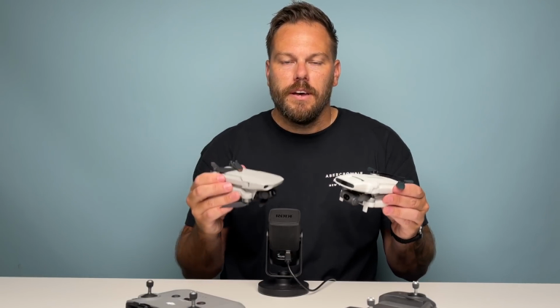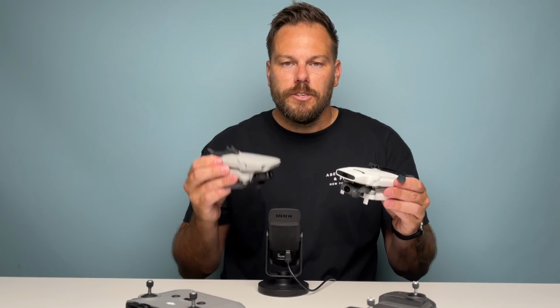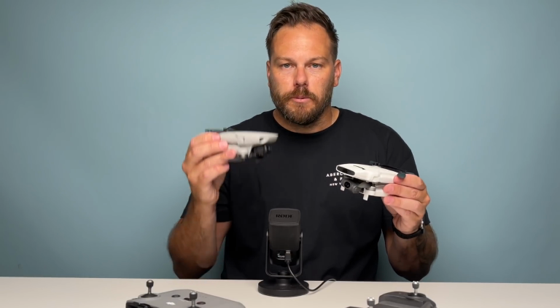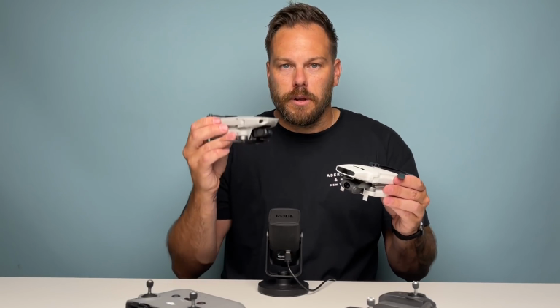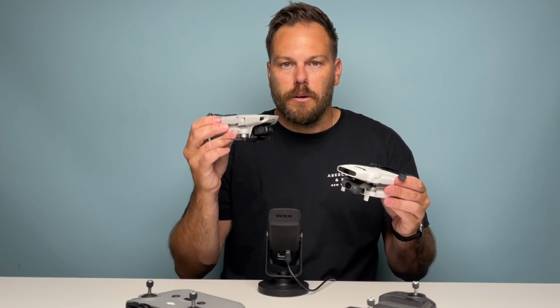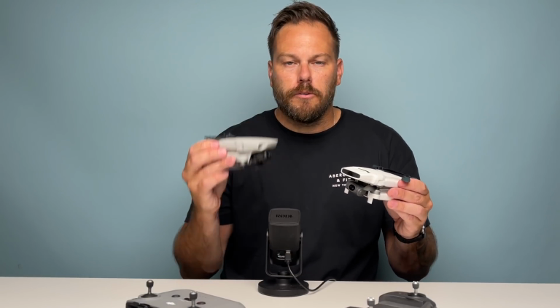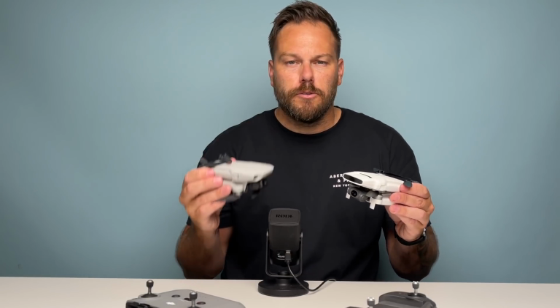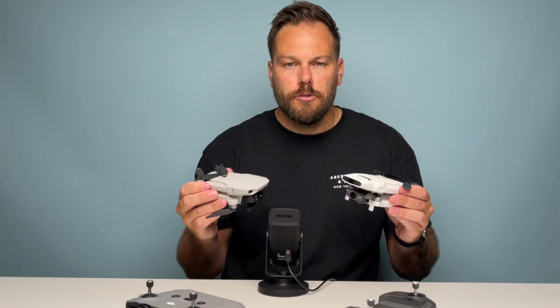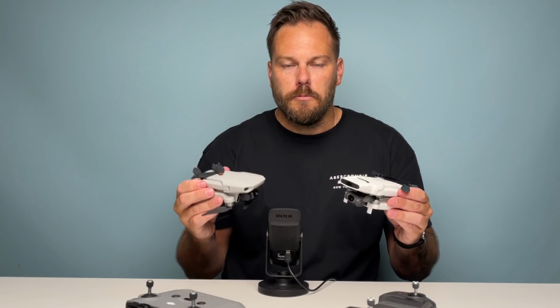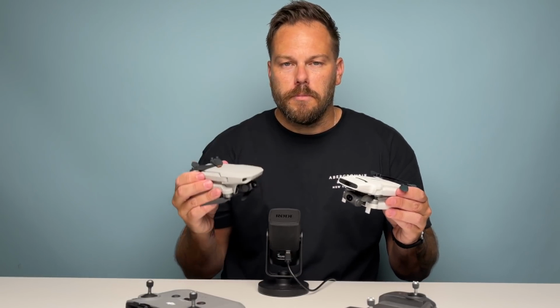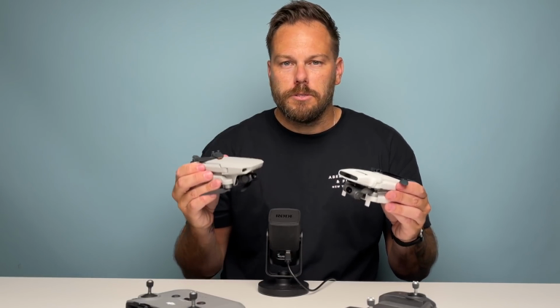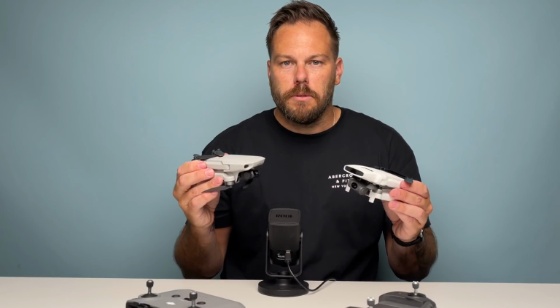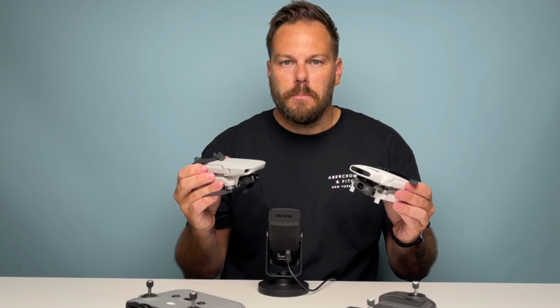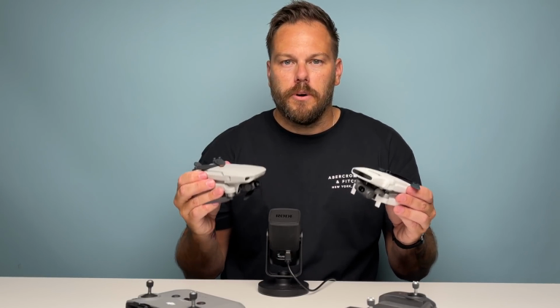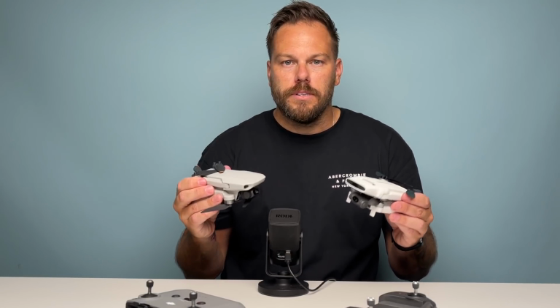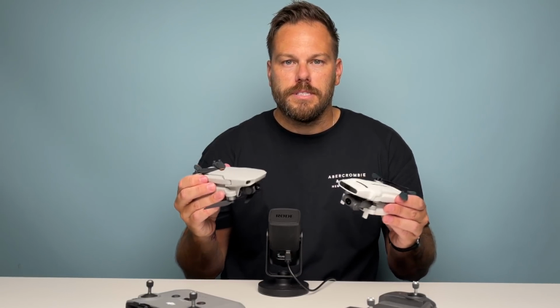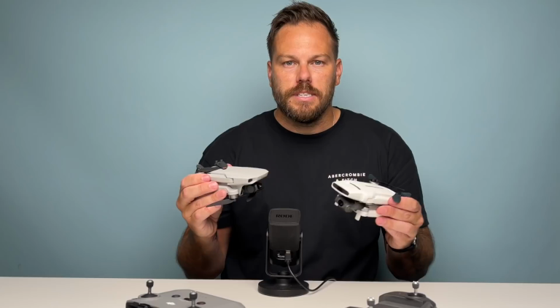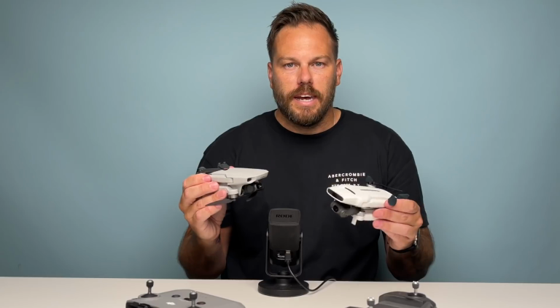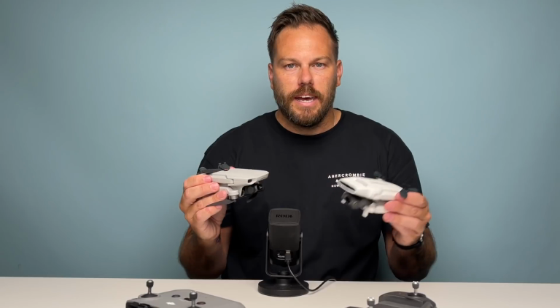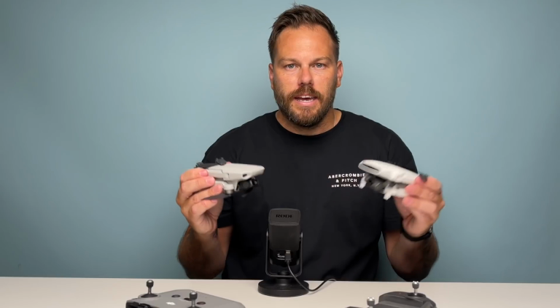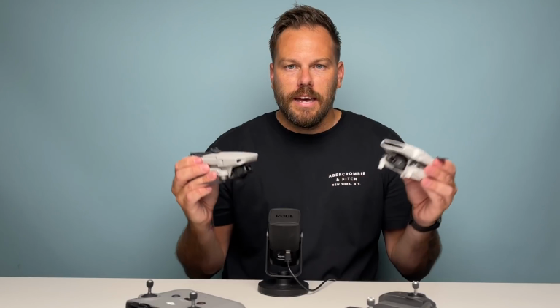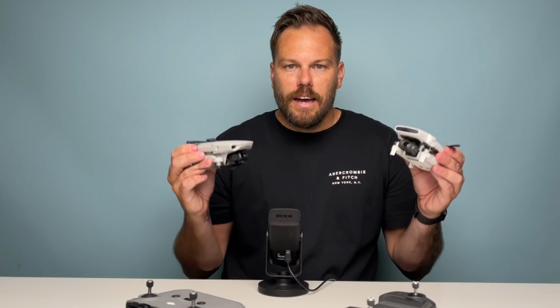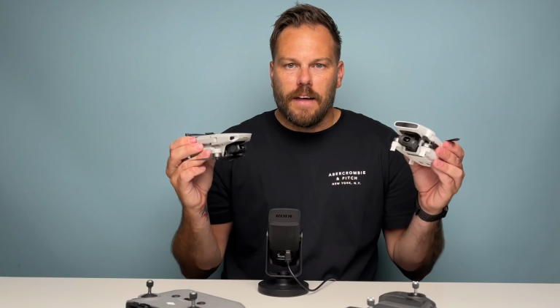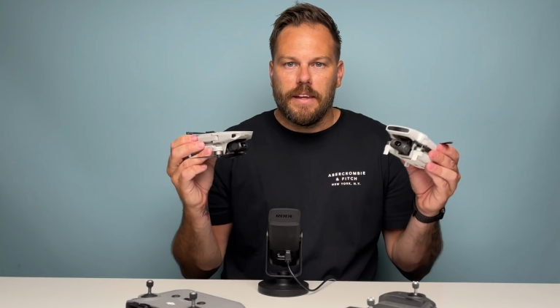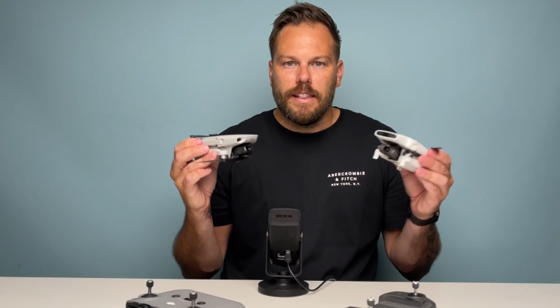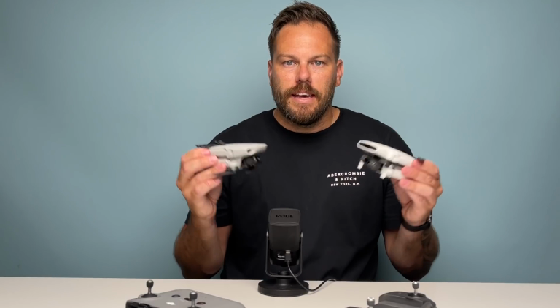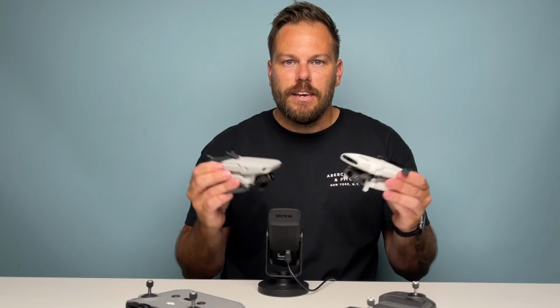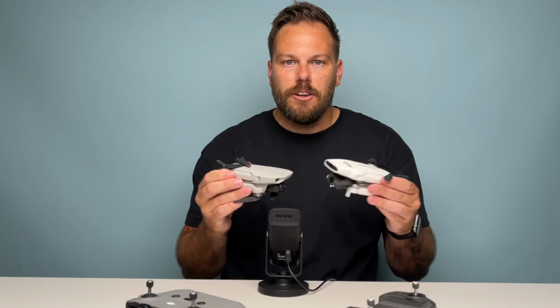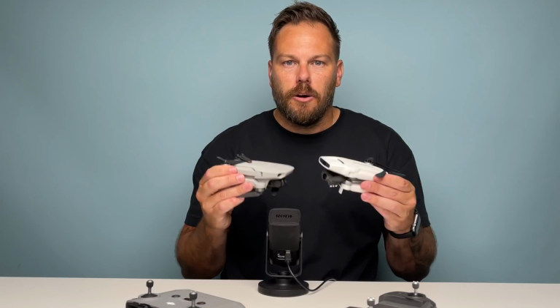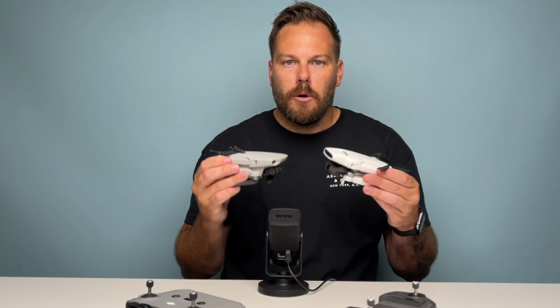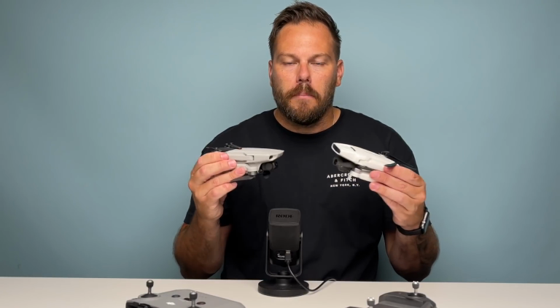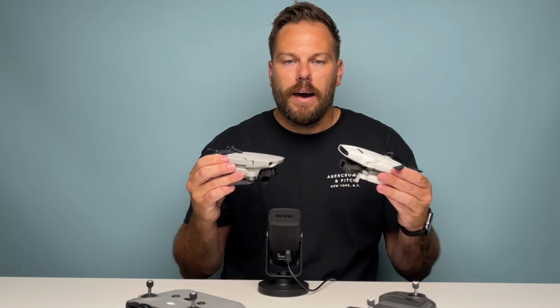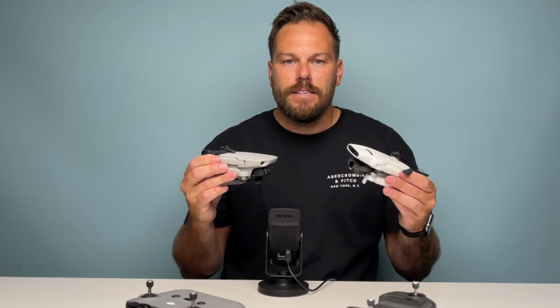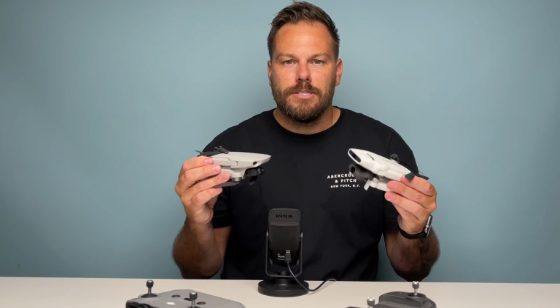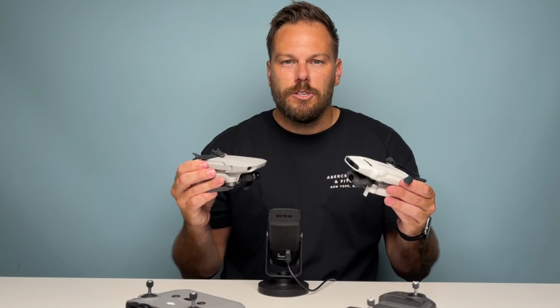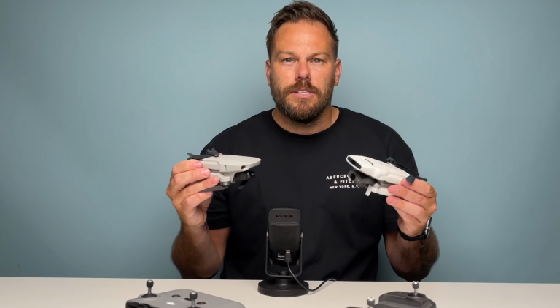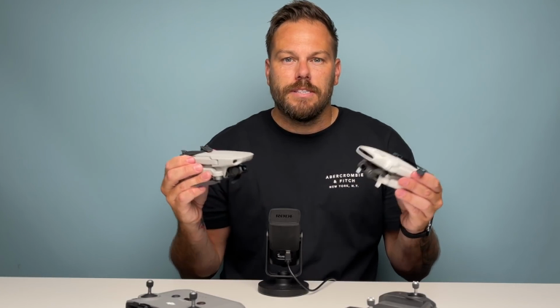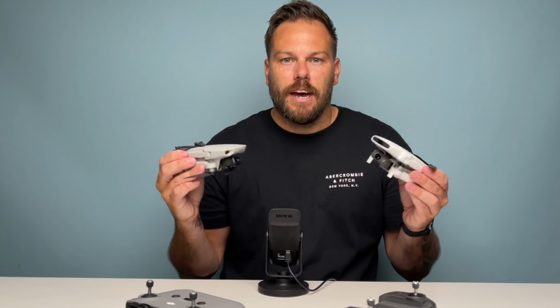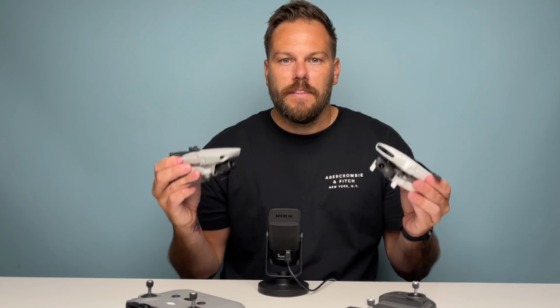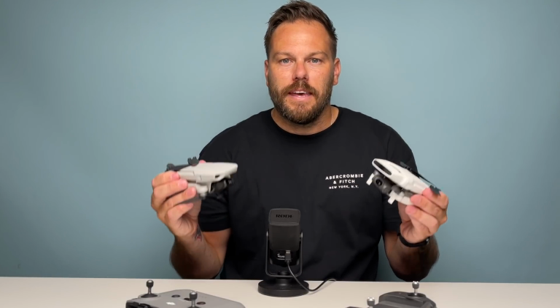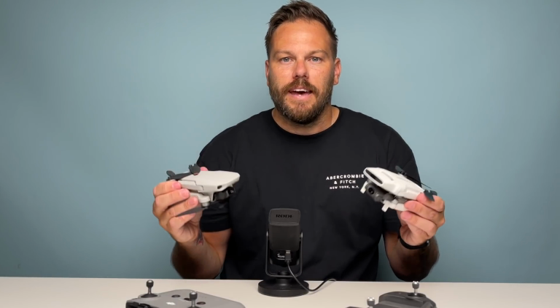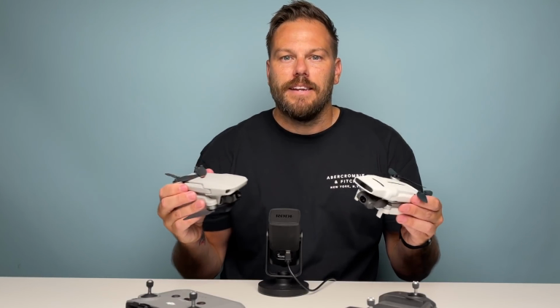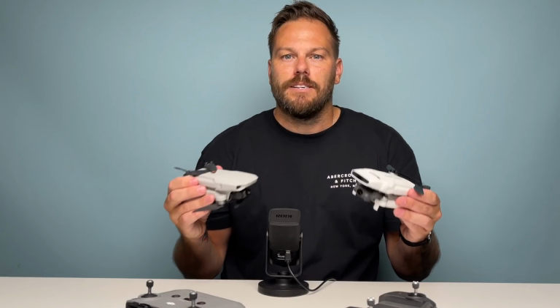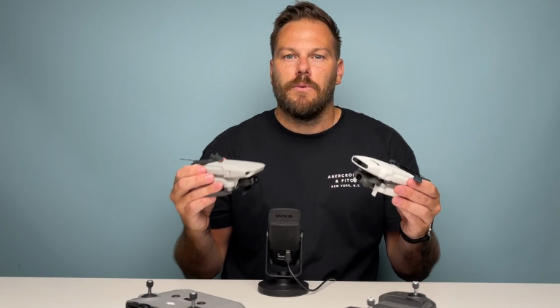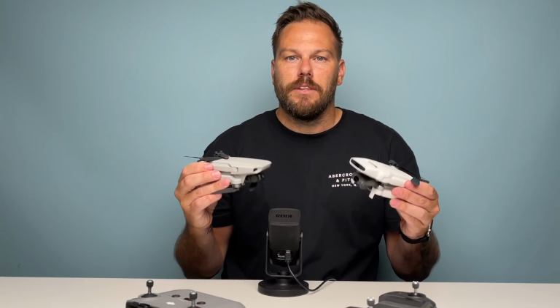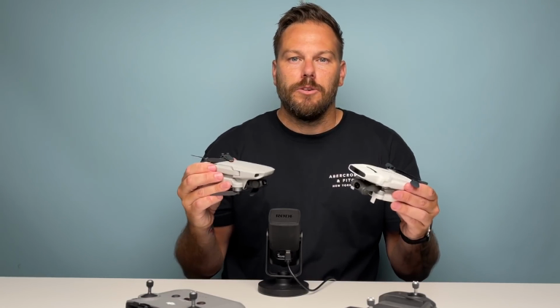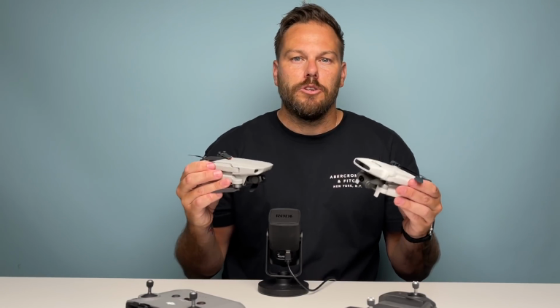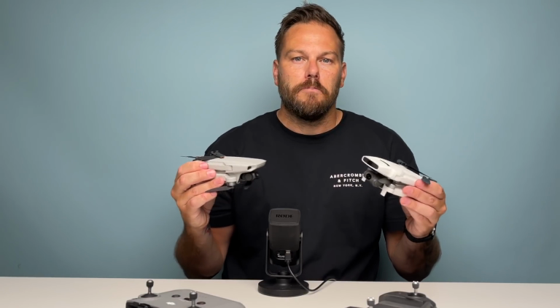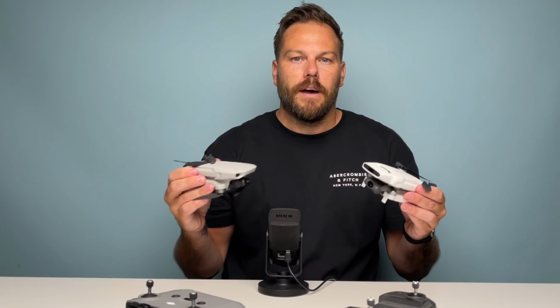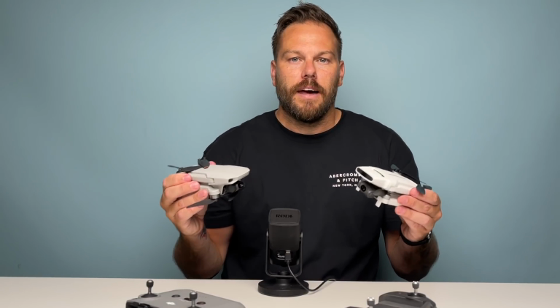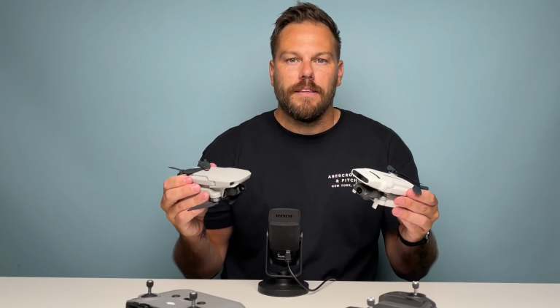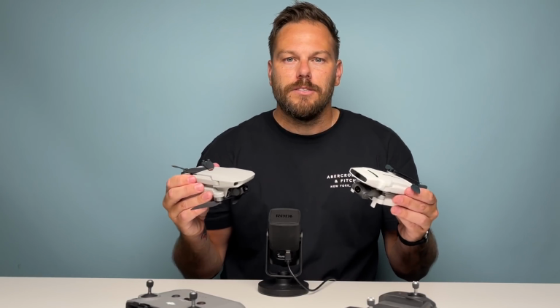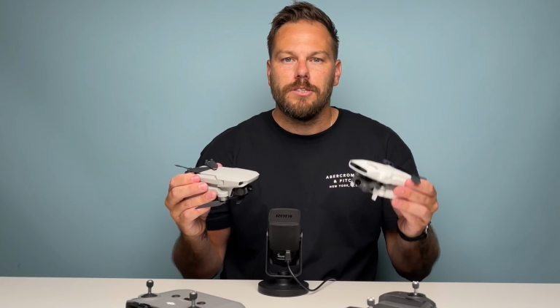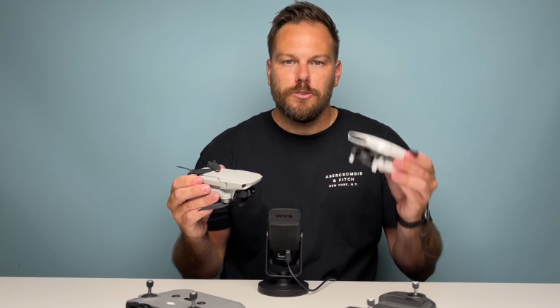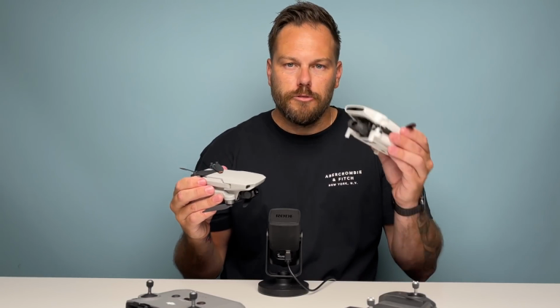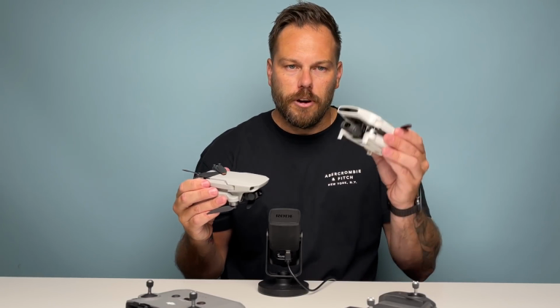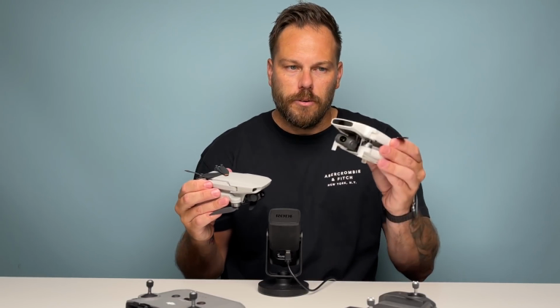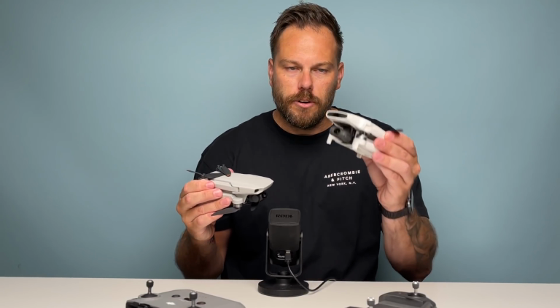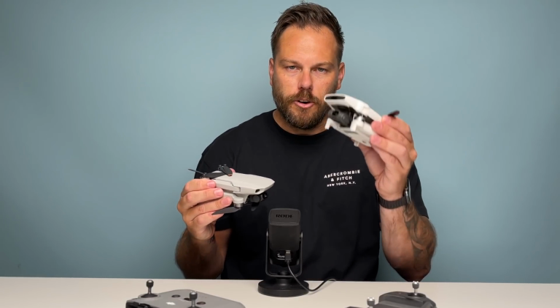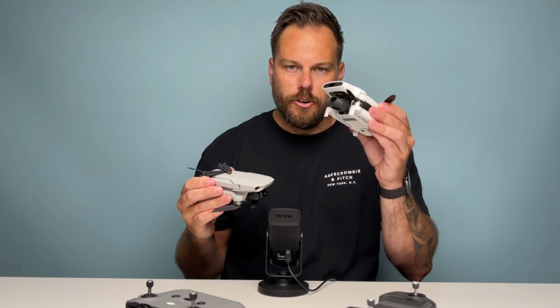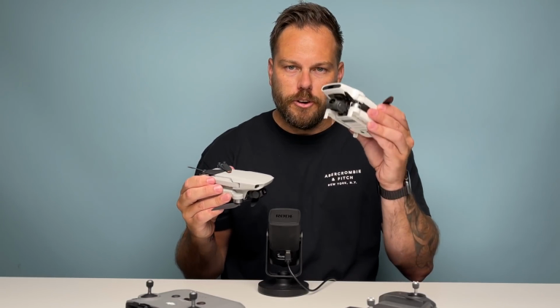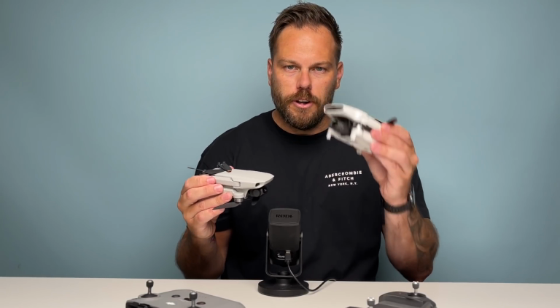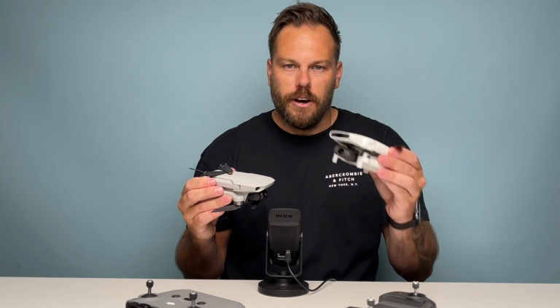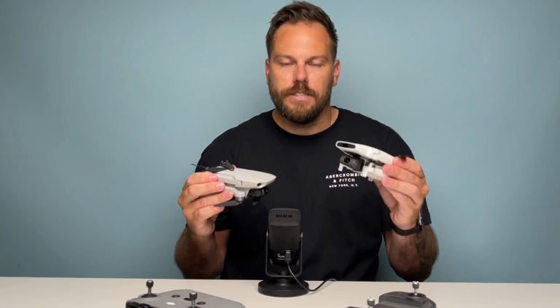I'm going to go through some of the points today and then let you know my decision at the end — whether you should buy this drone or not.